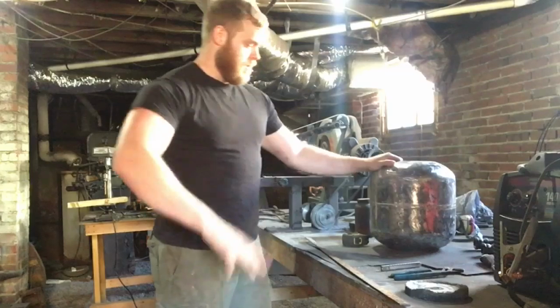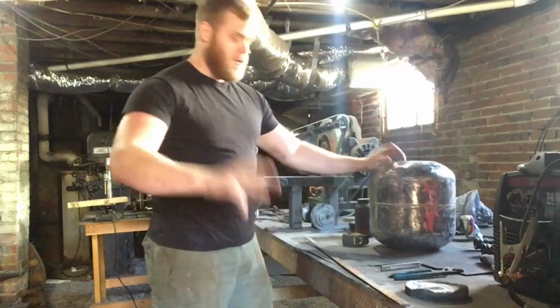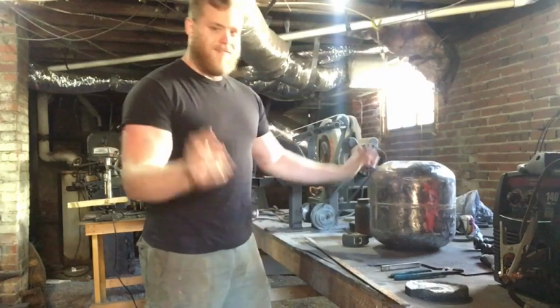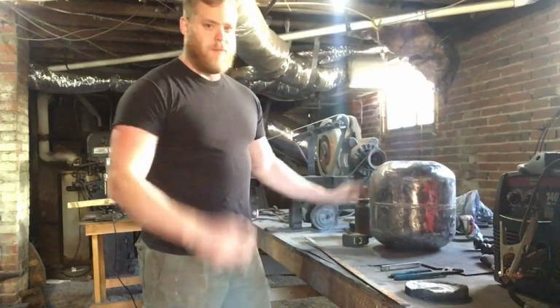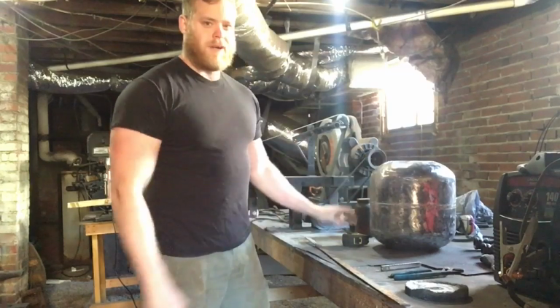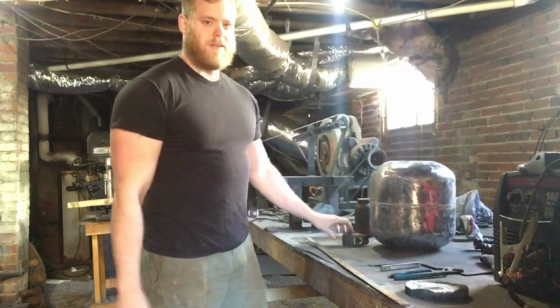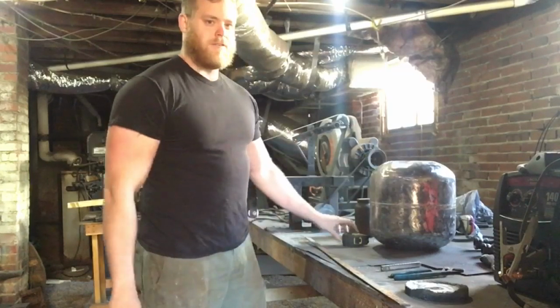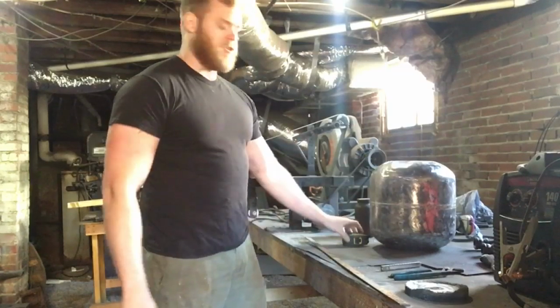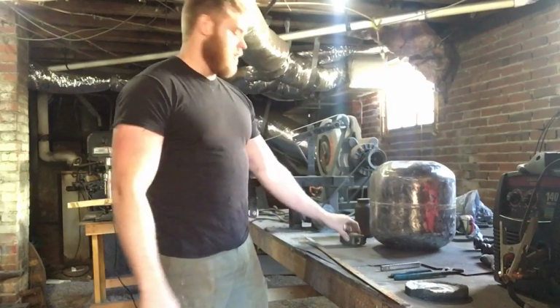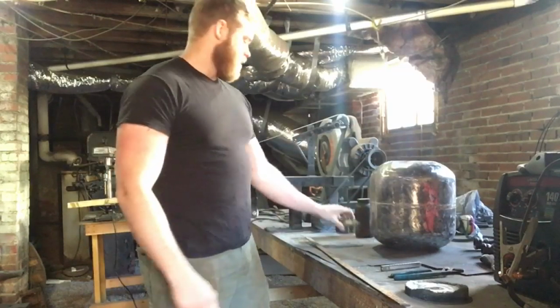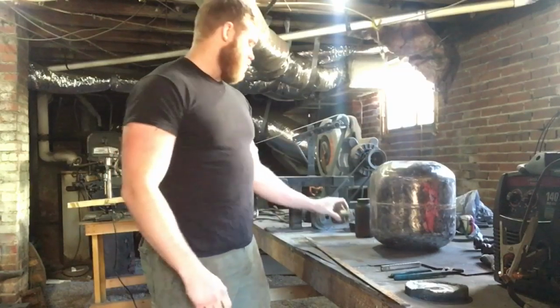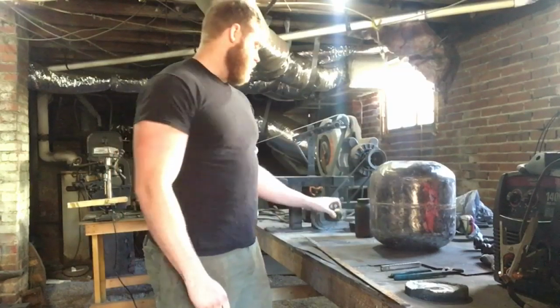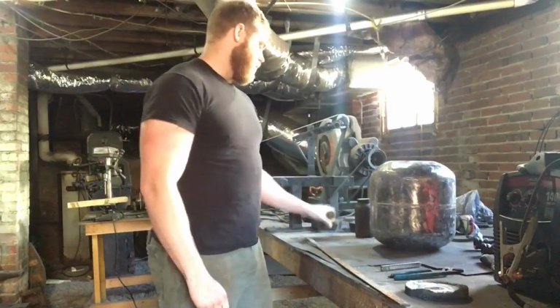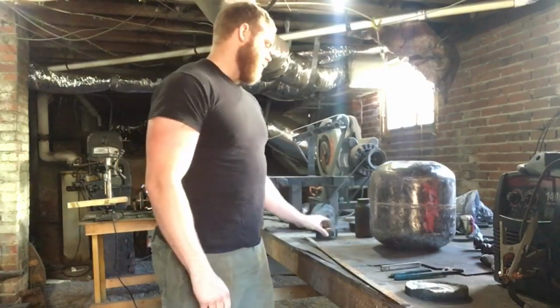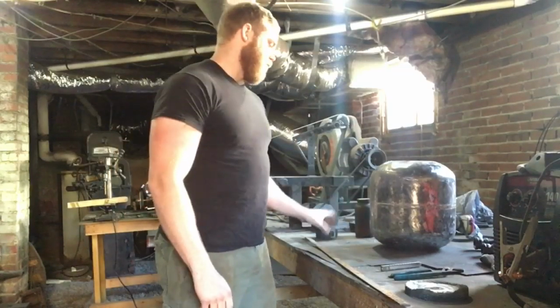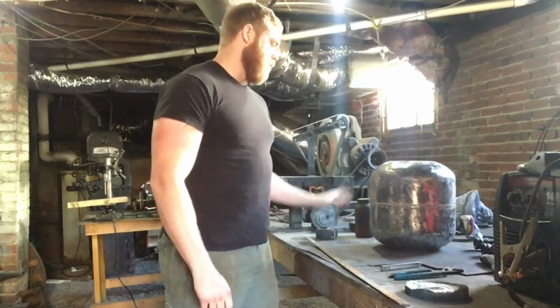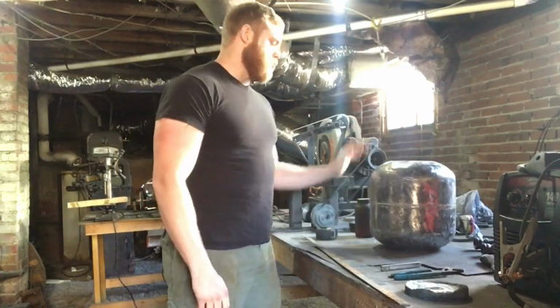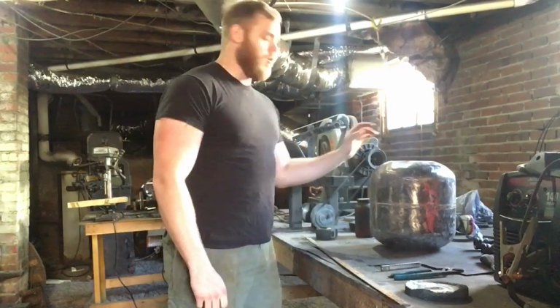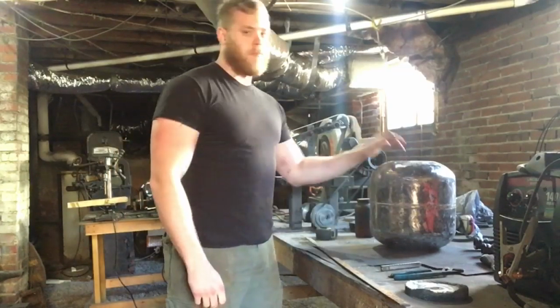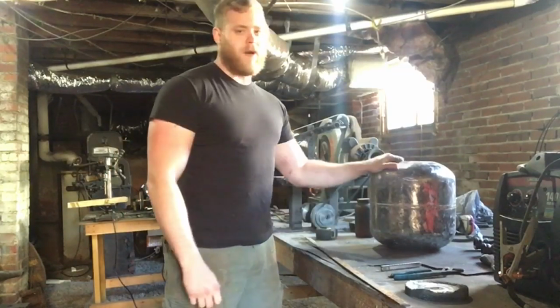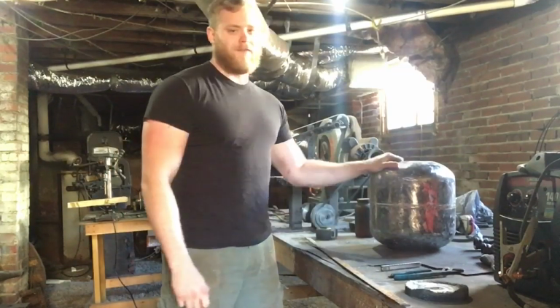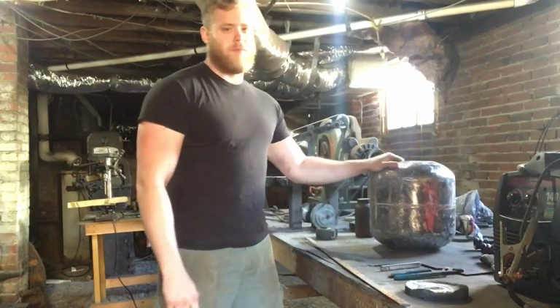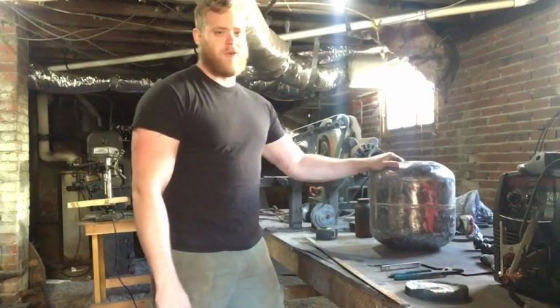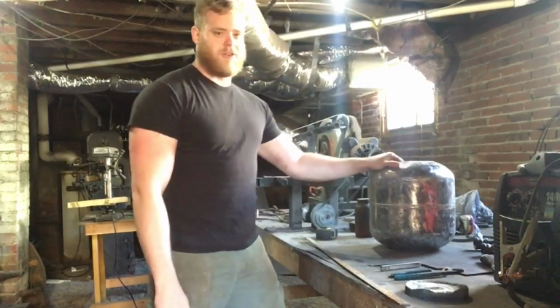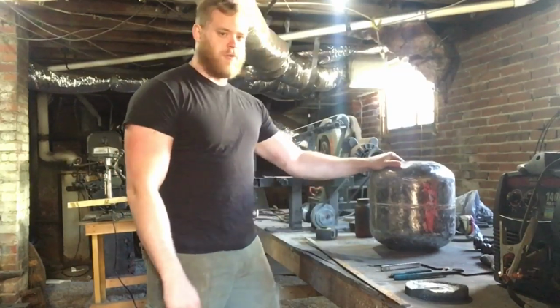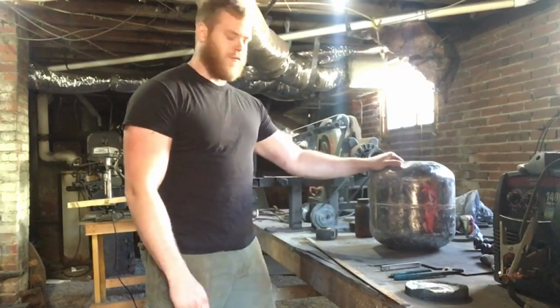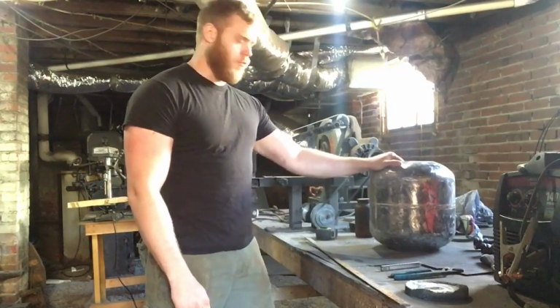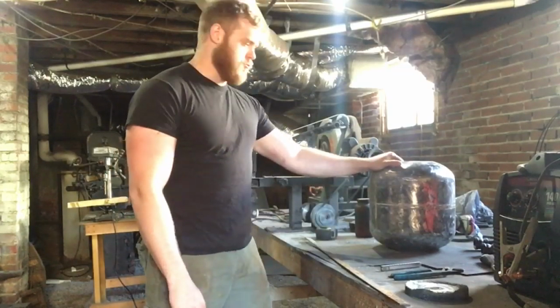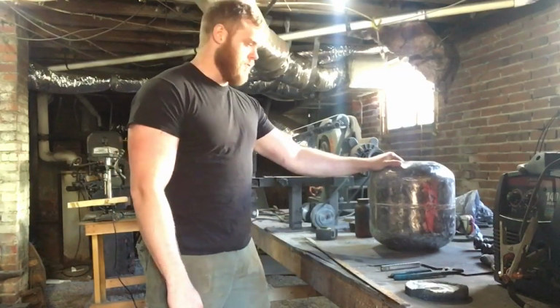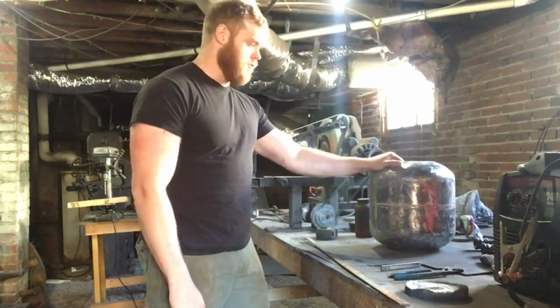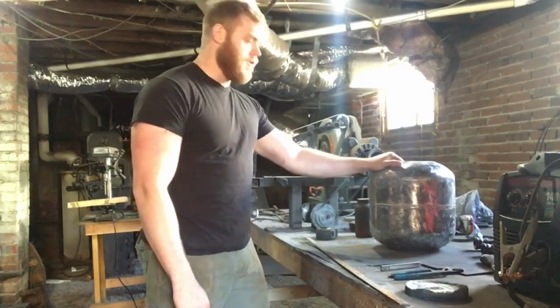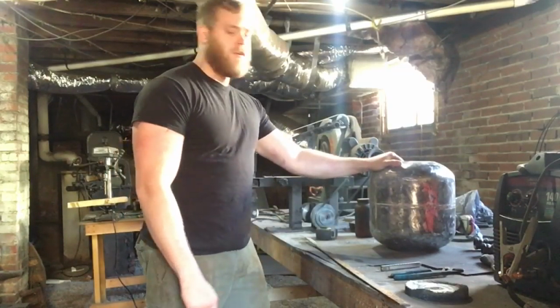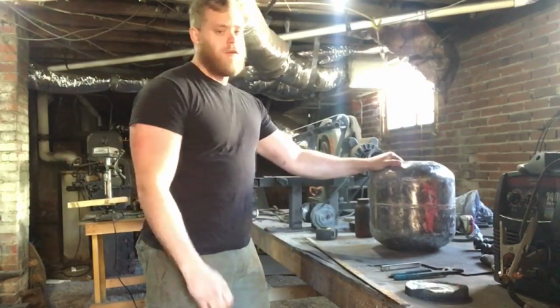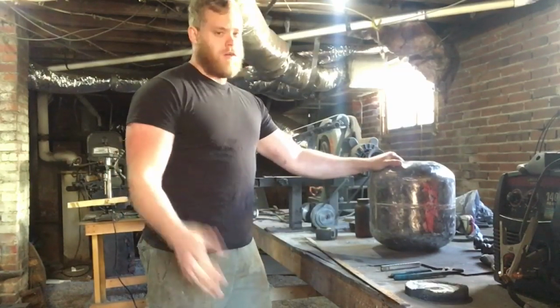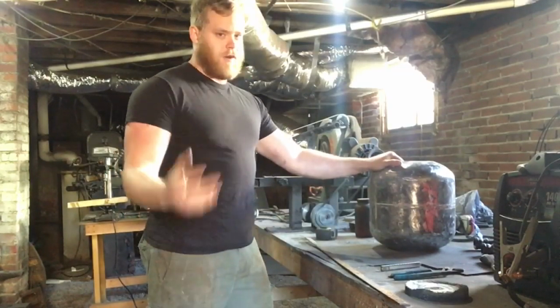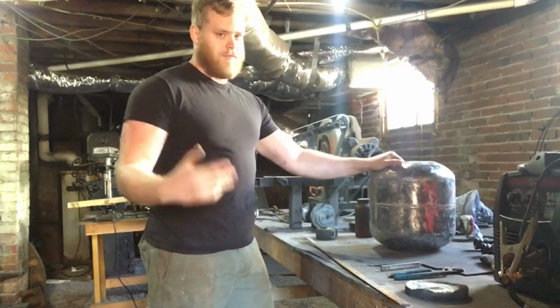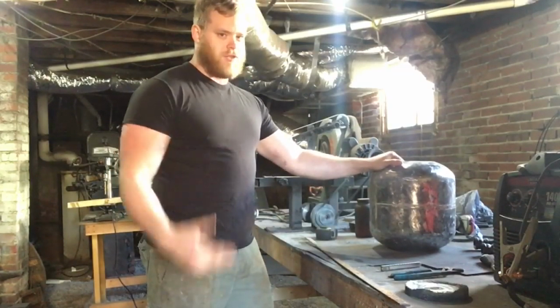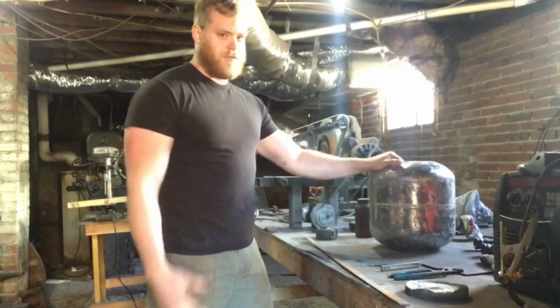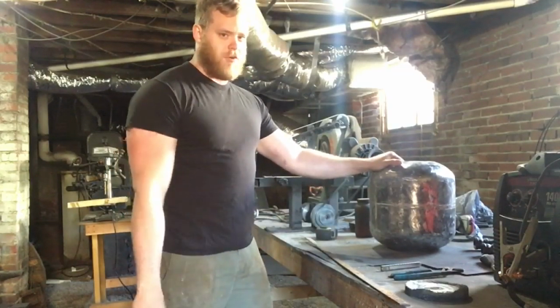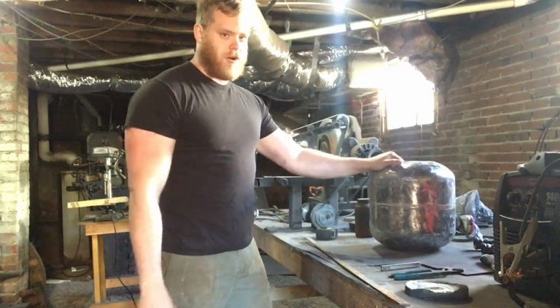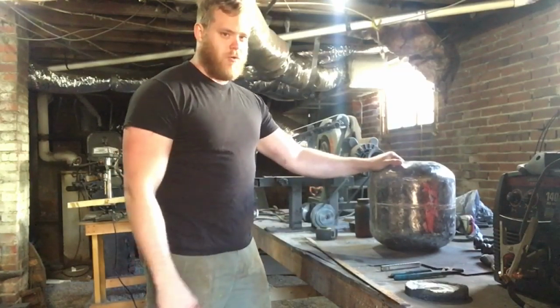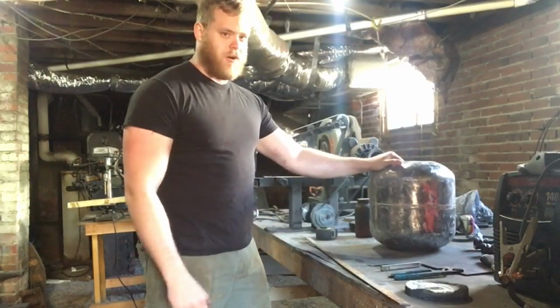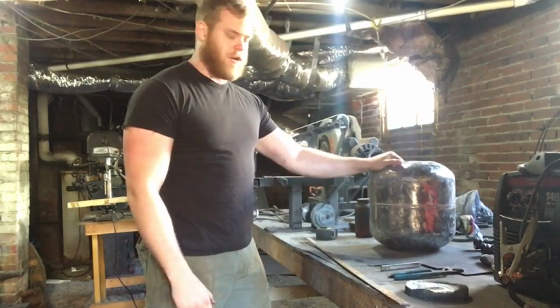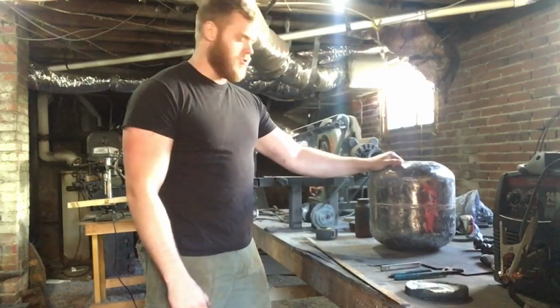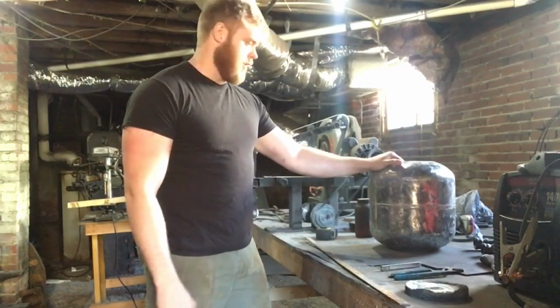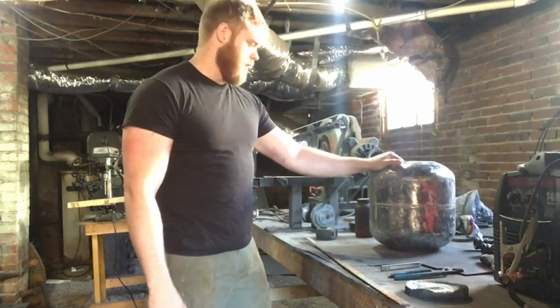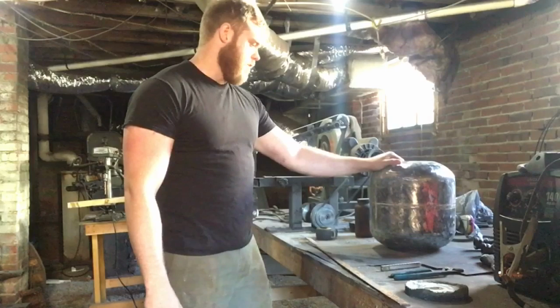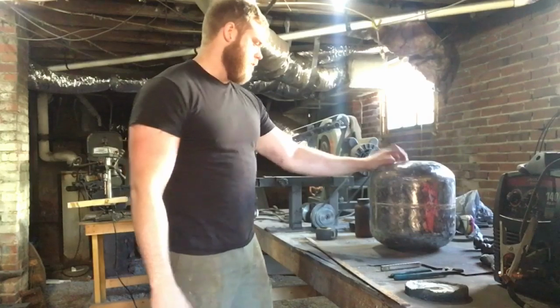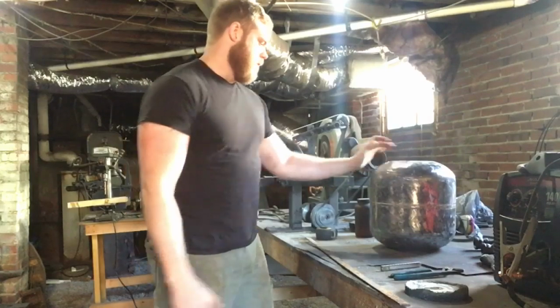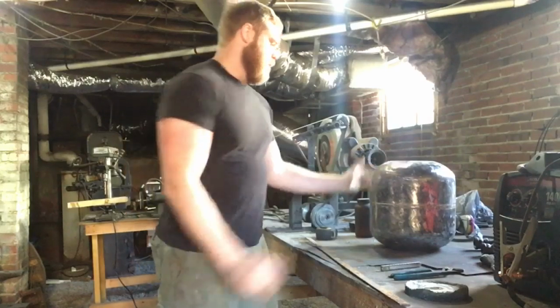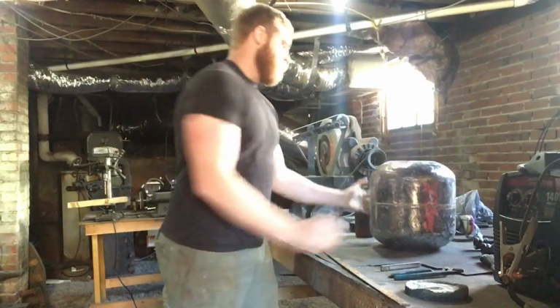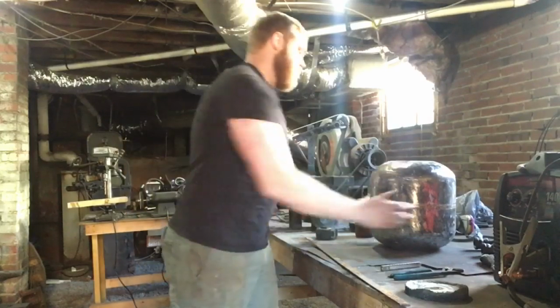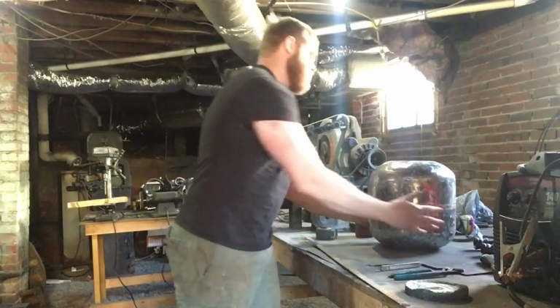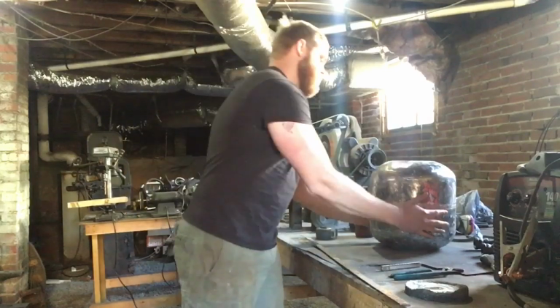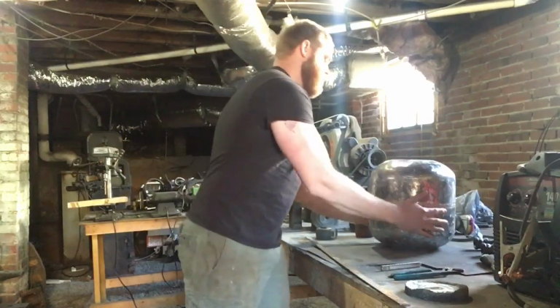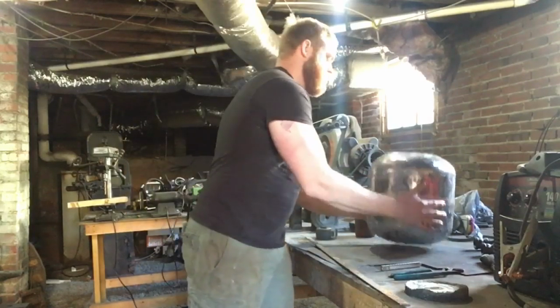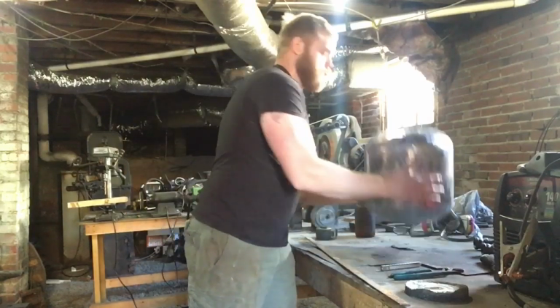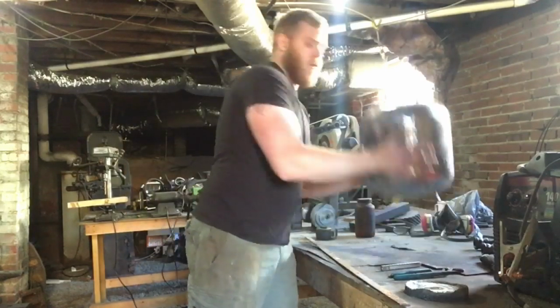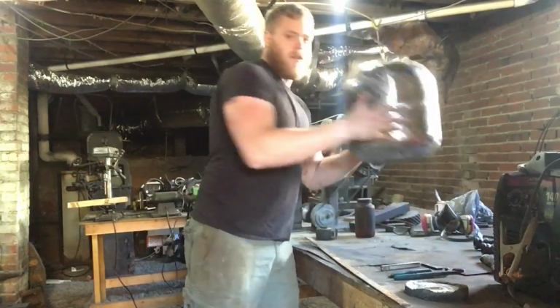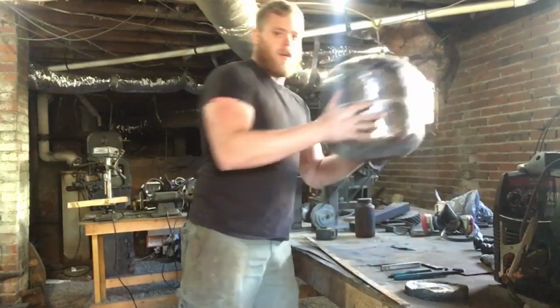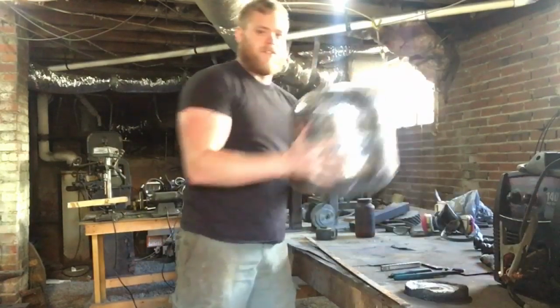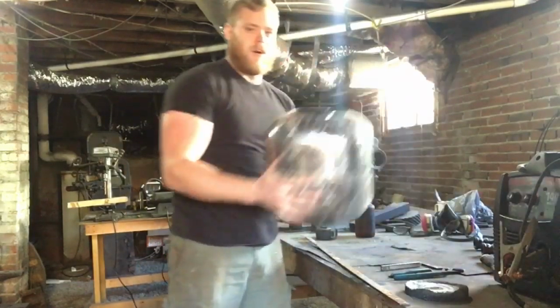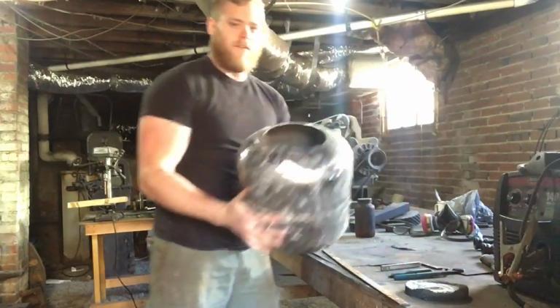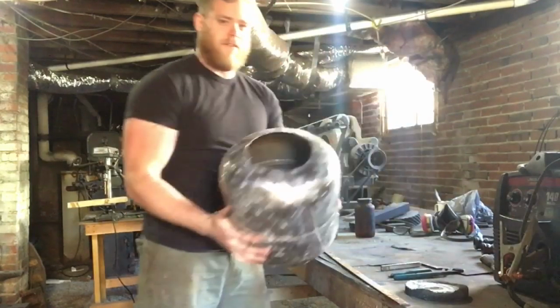Hey everybody, John here with Hickory Forge. Welcome back to Part 2 of the Forge Build. If you haven't seen Part 1, go check it out. Basically, this is where we left off.